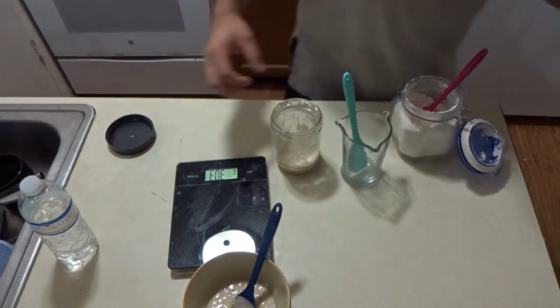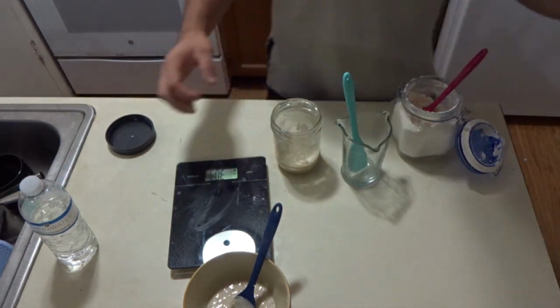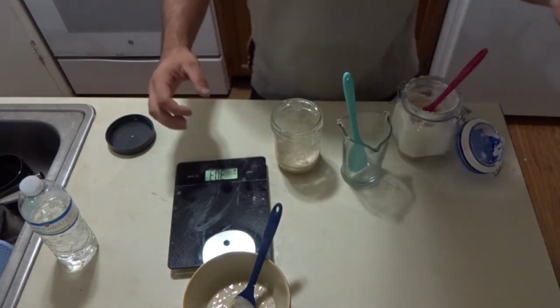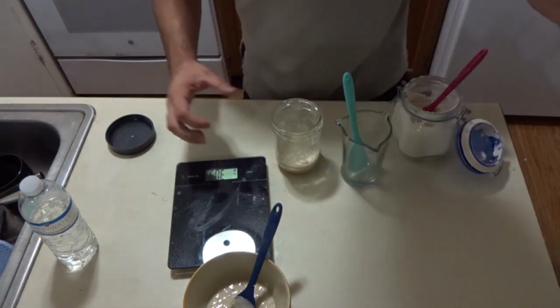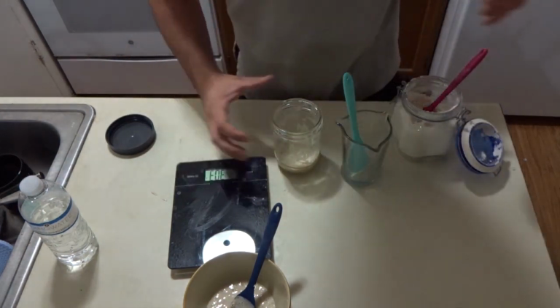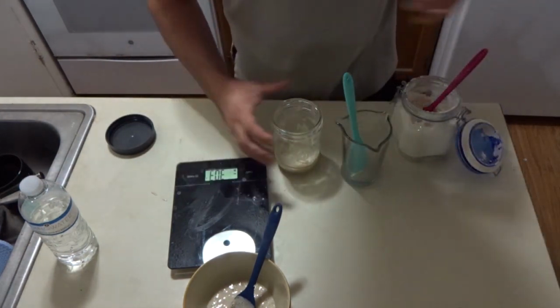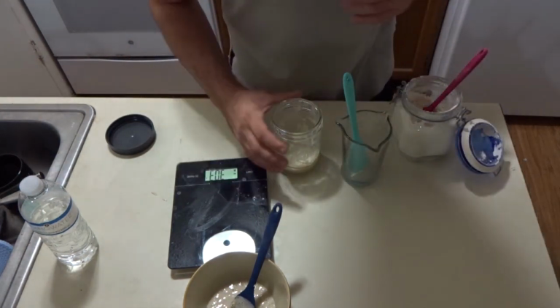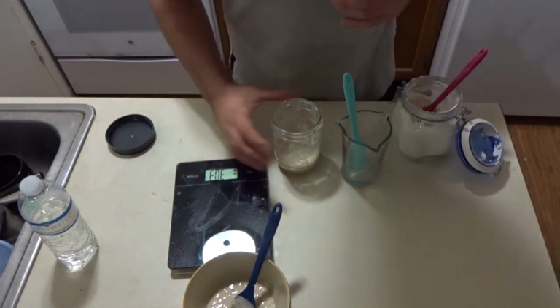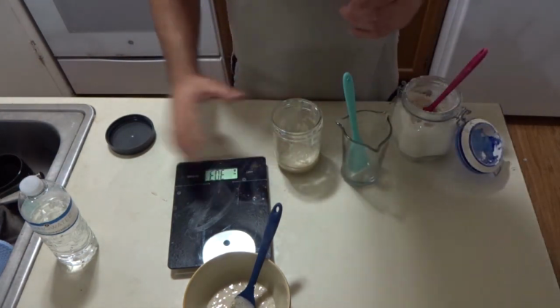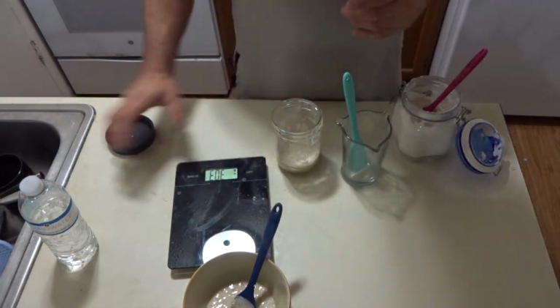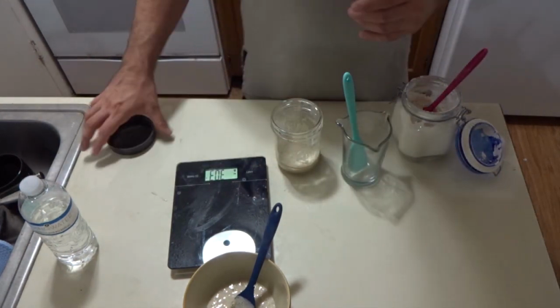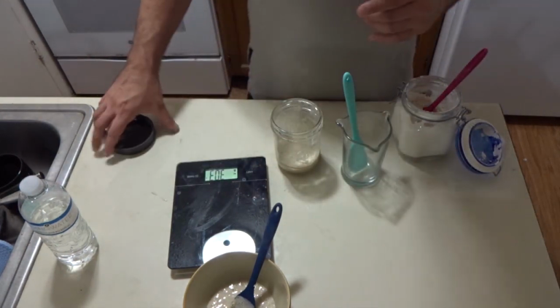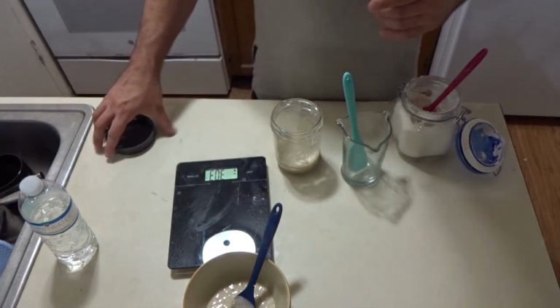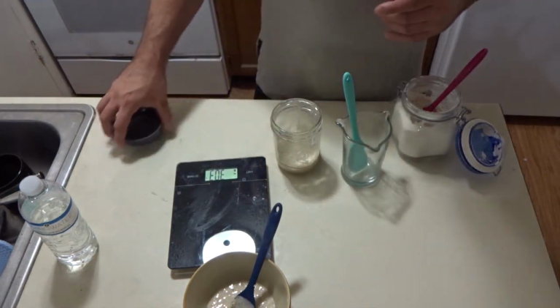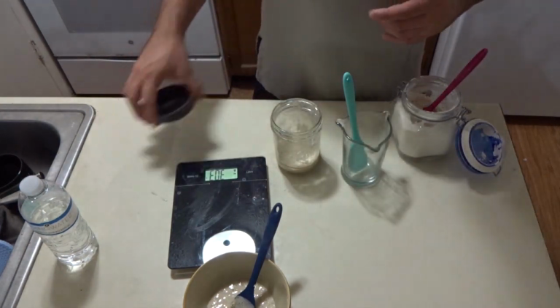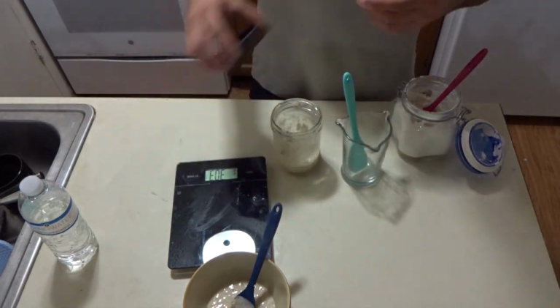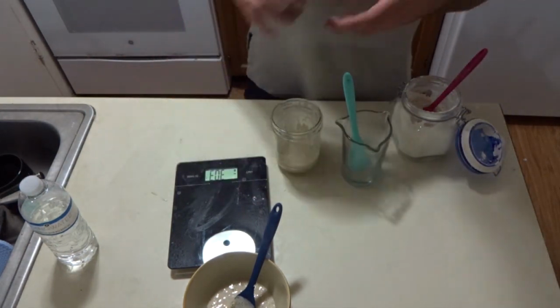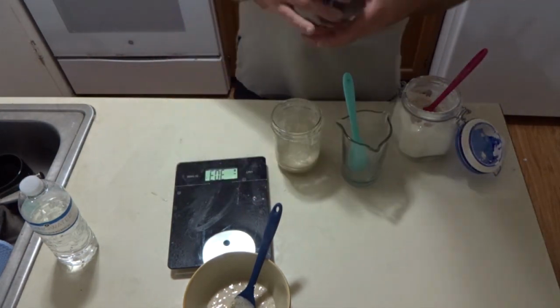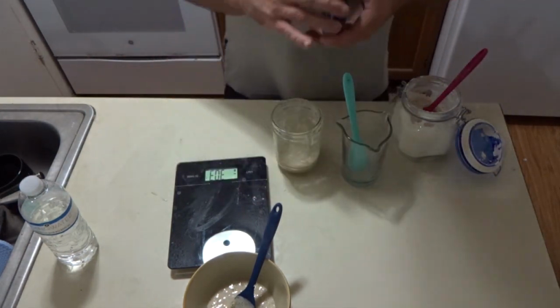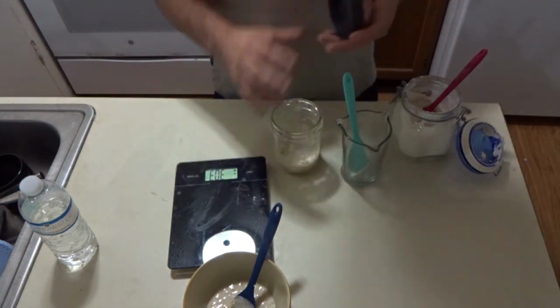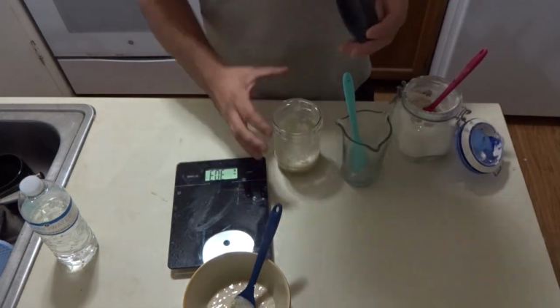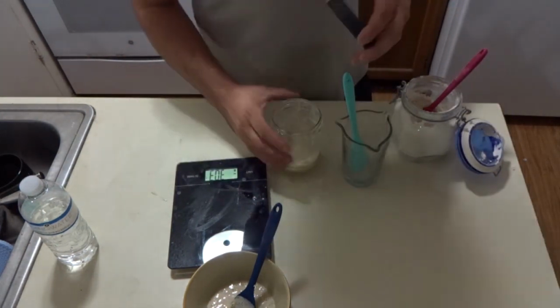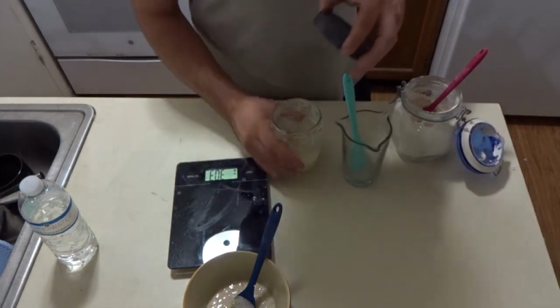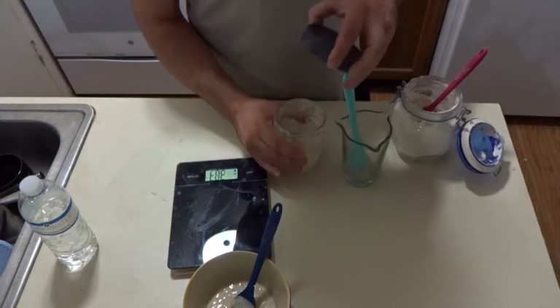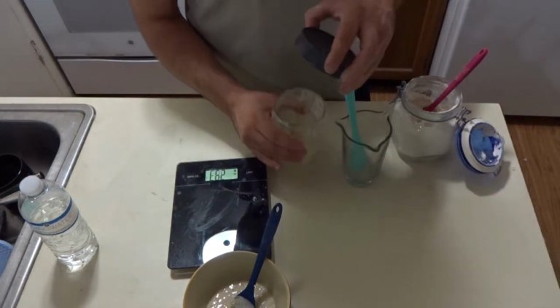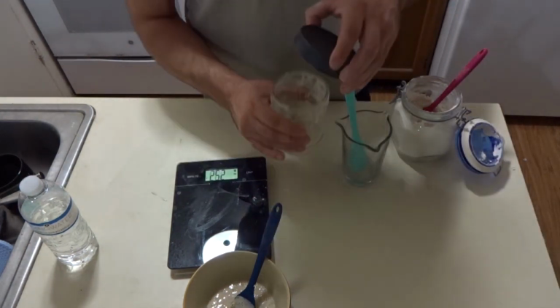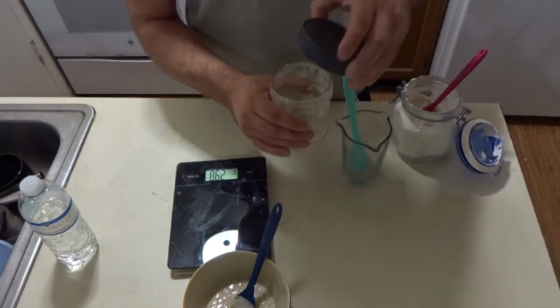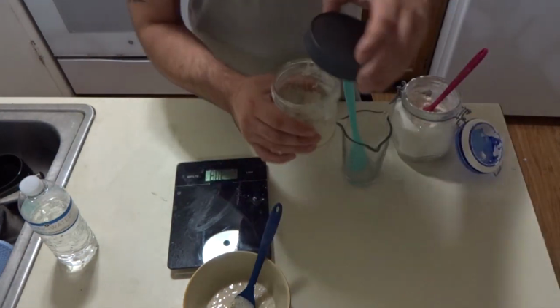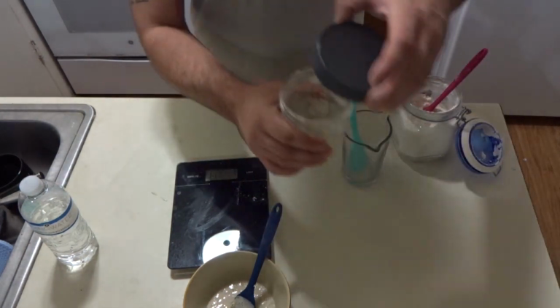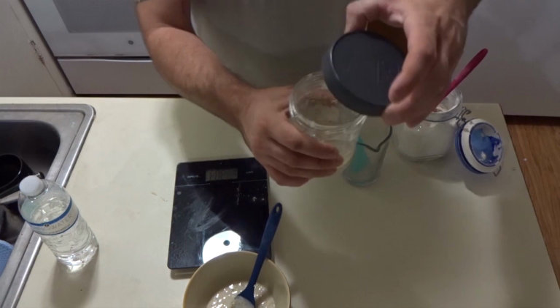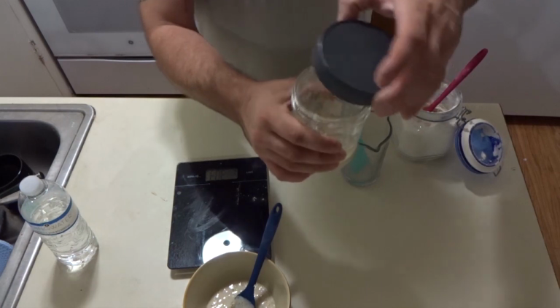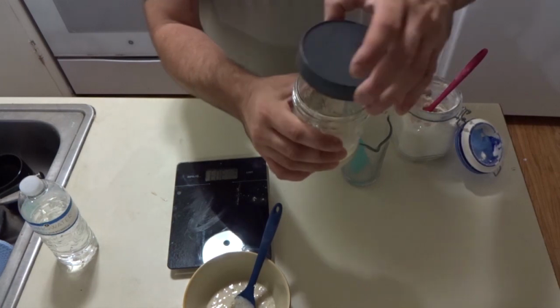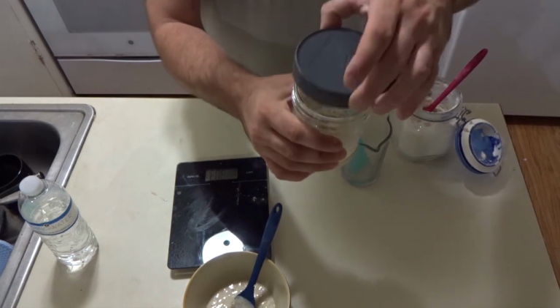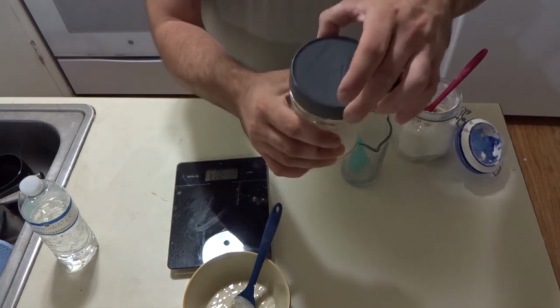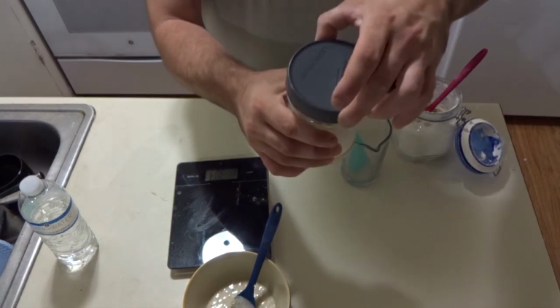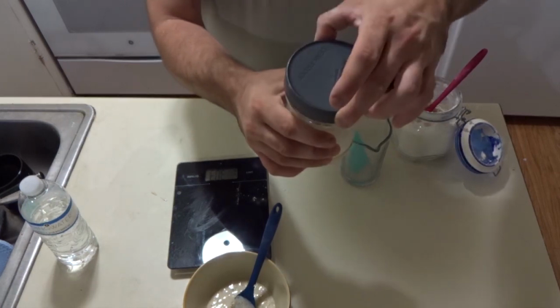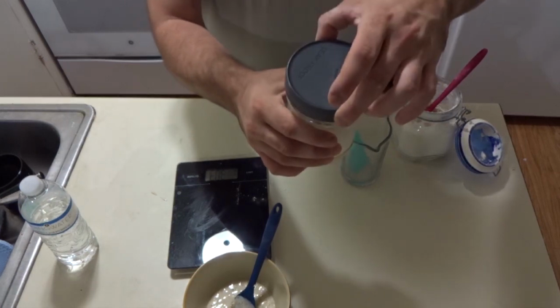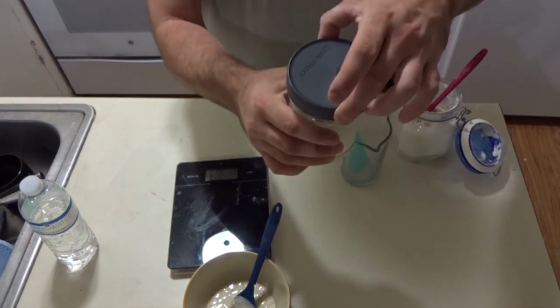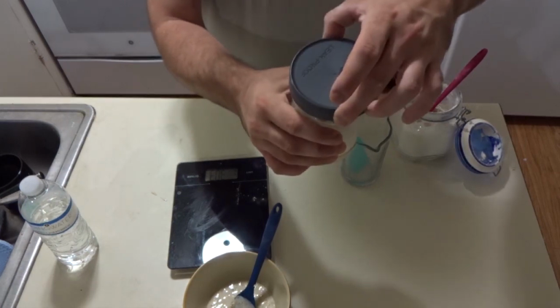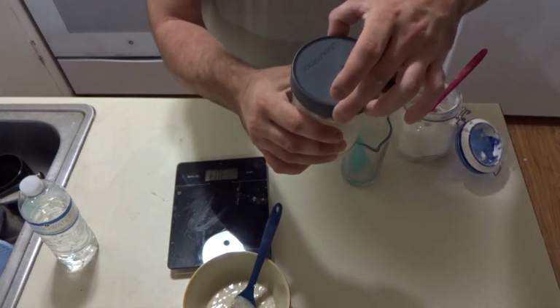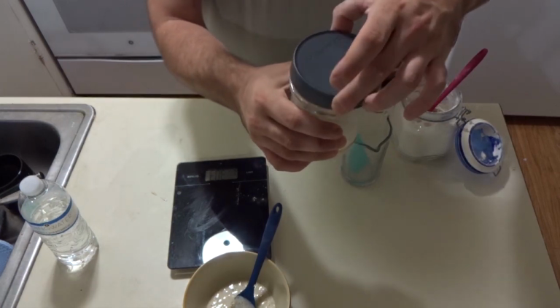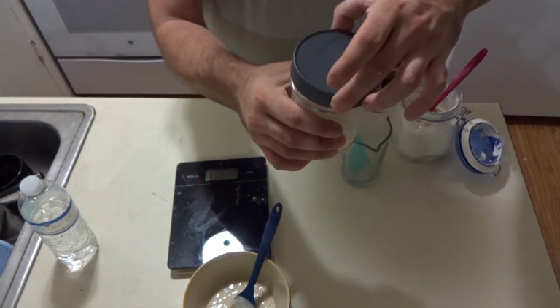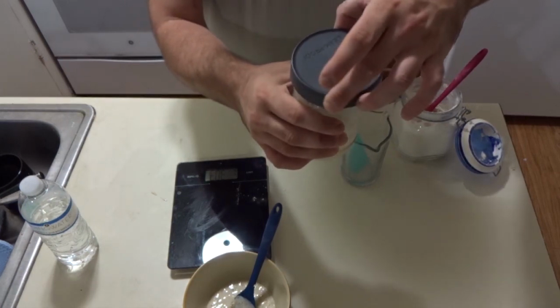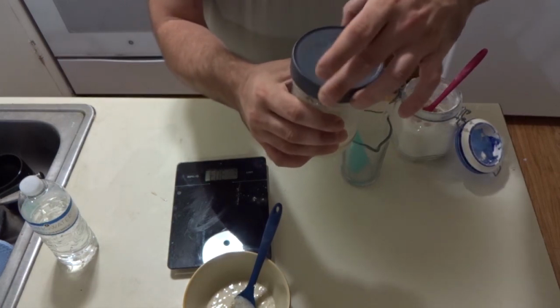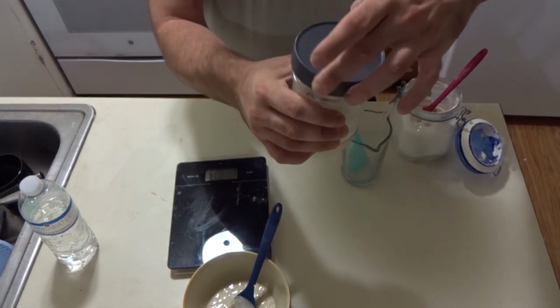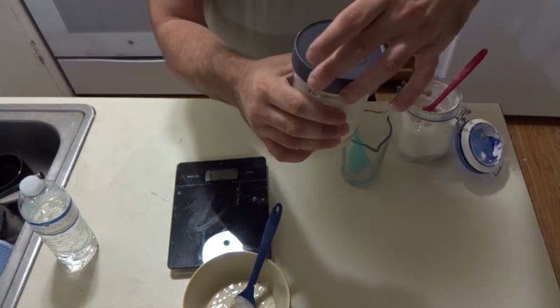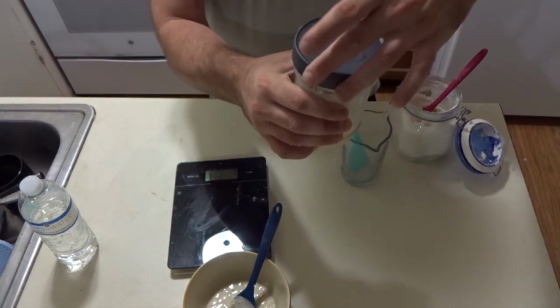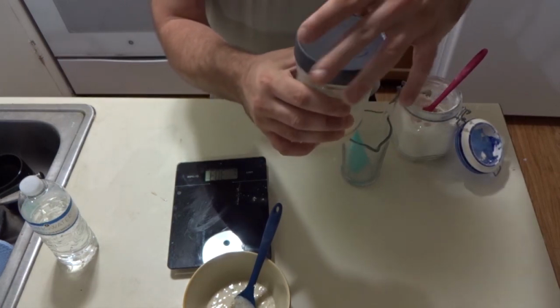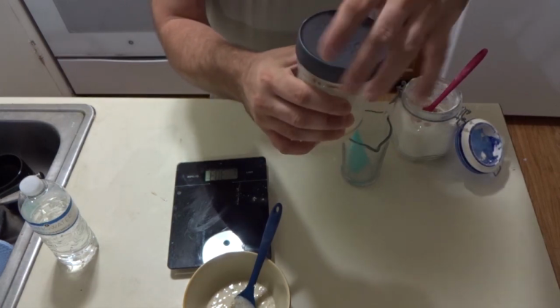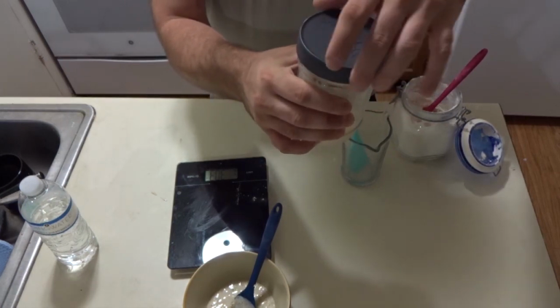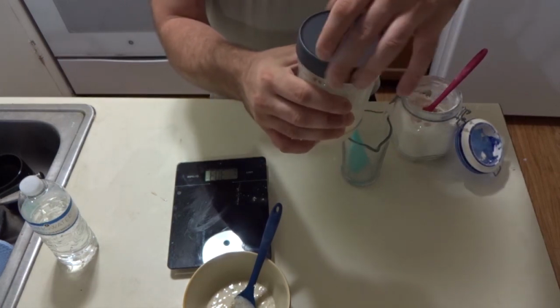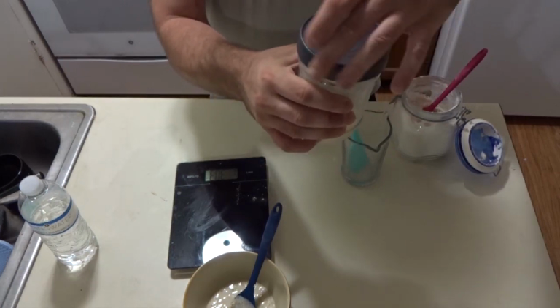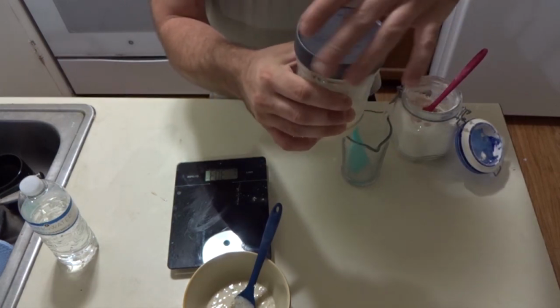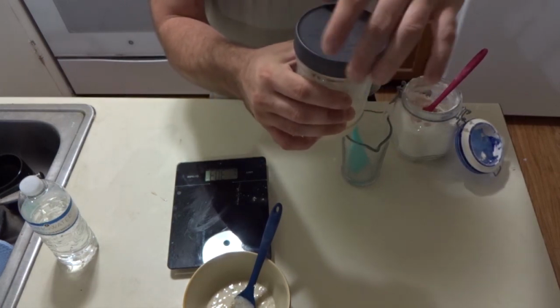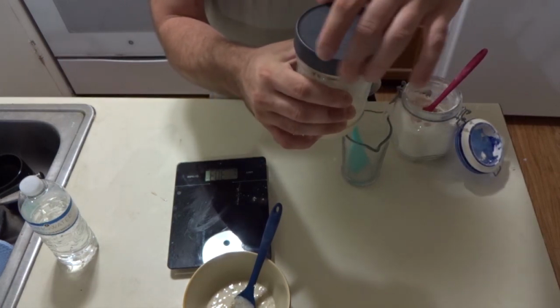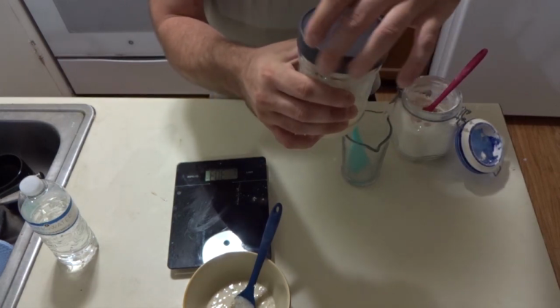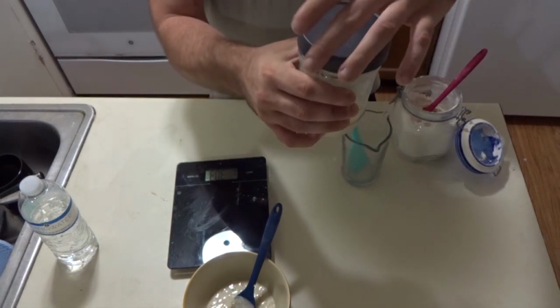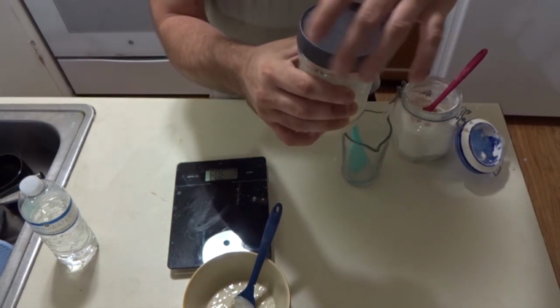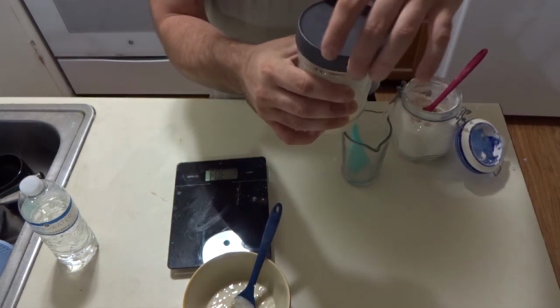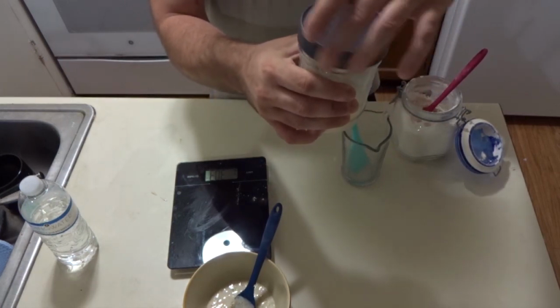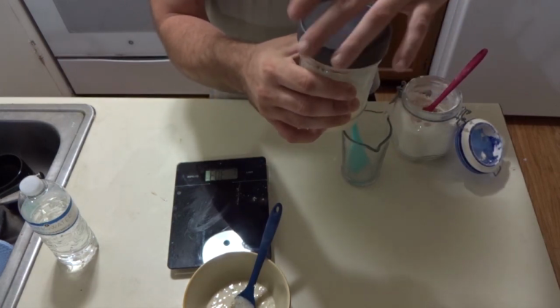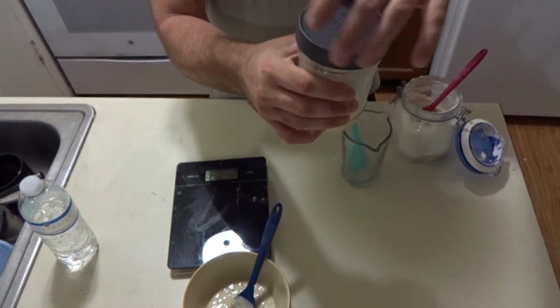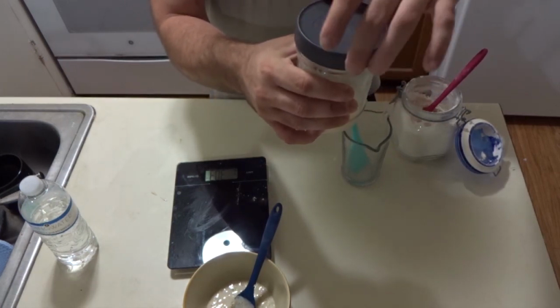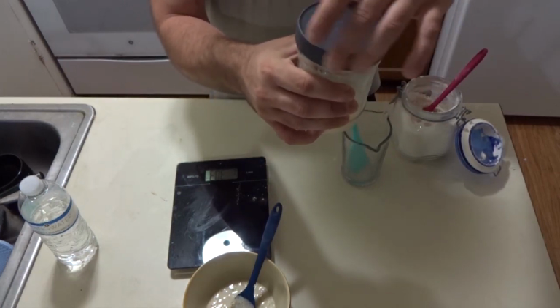I live in an apartment and don't have that luxury. Once again, I screw on the cap.